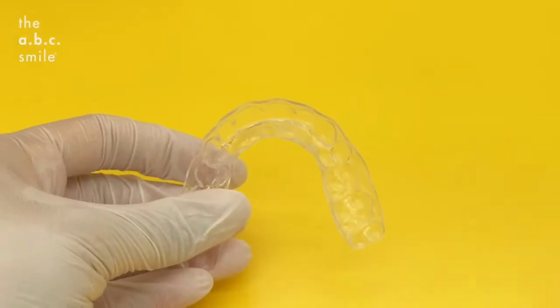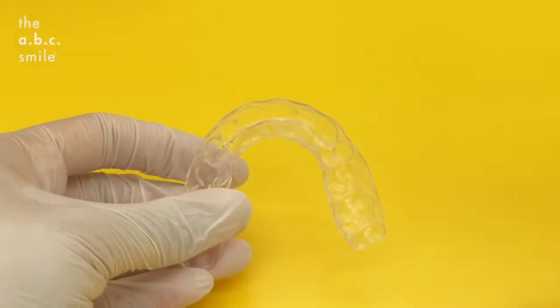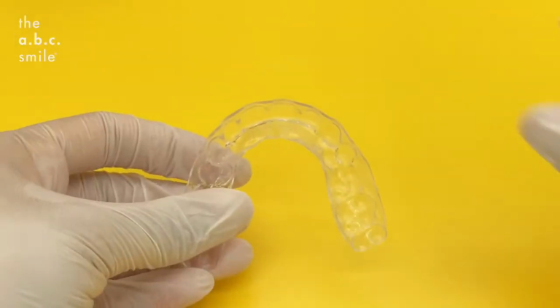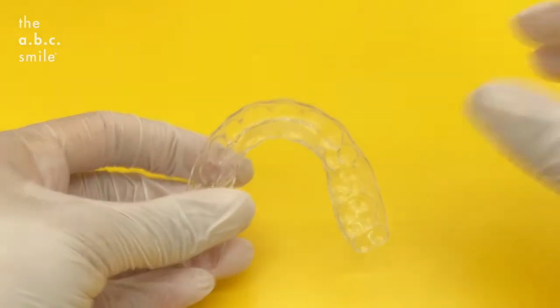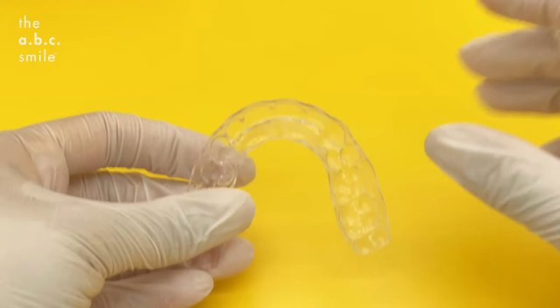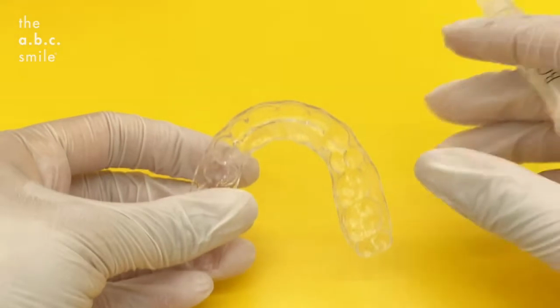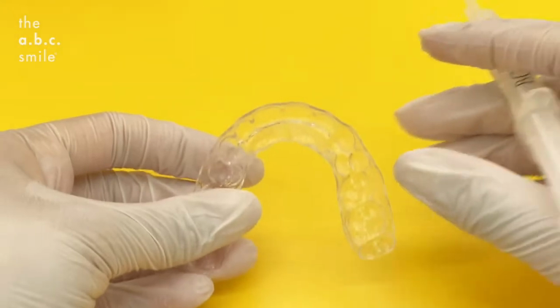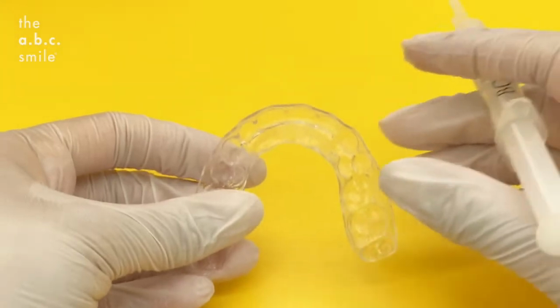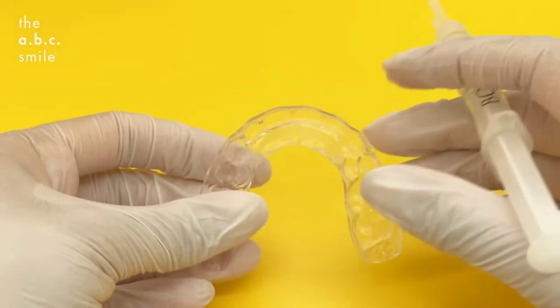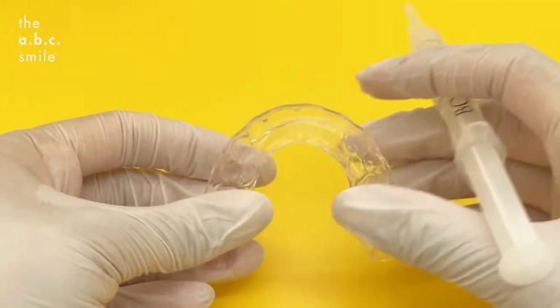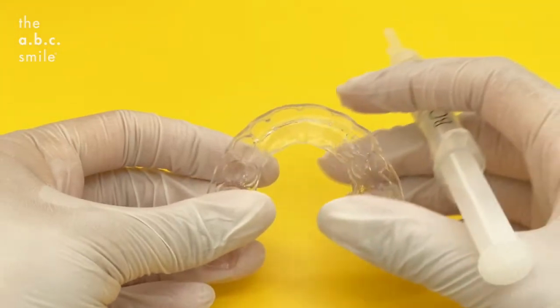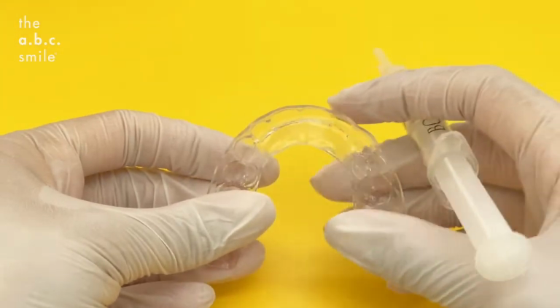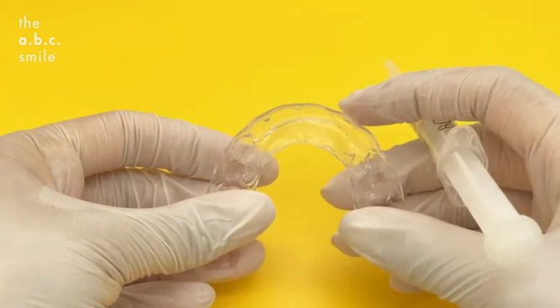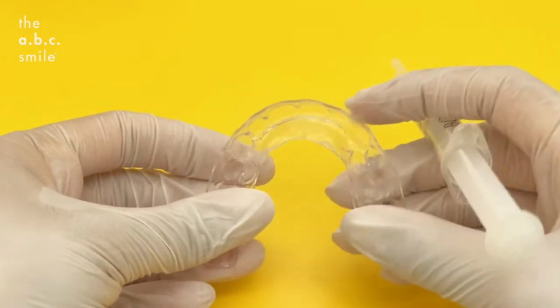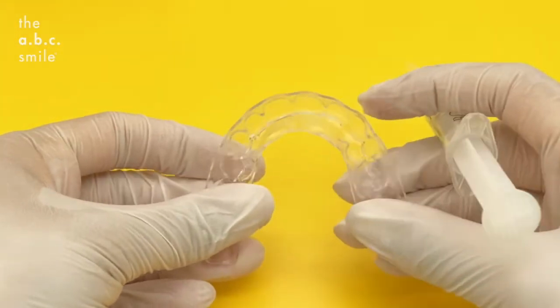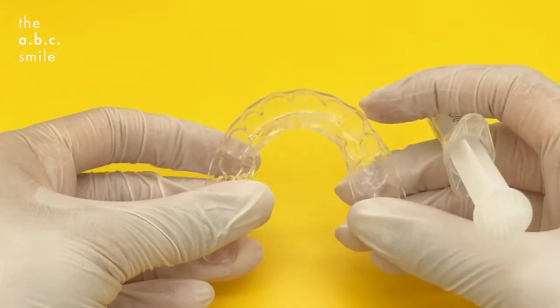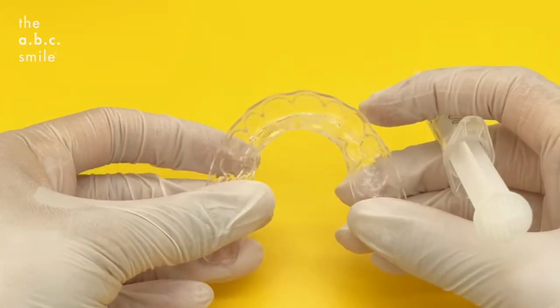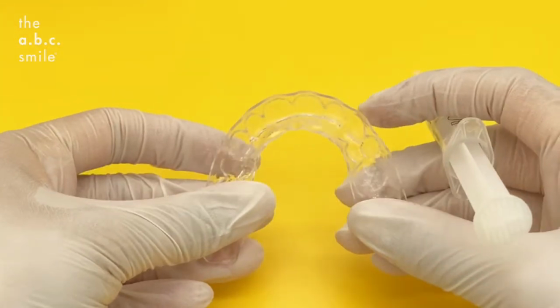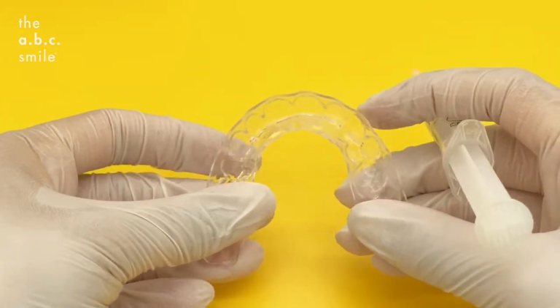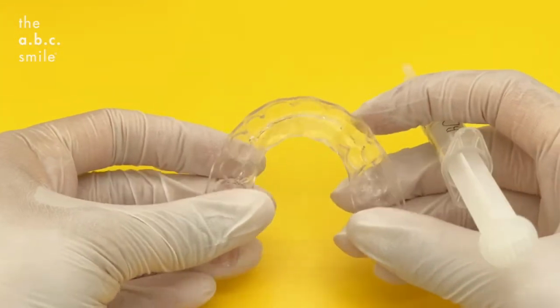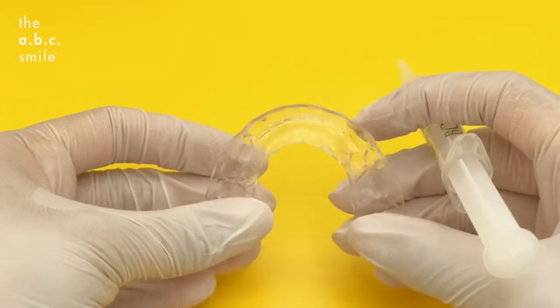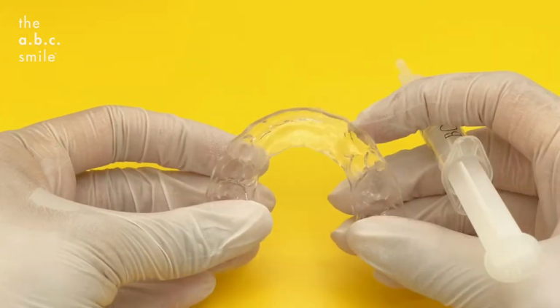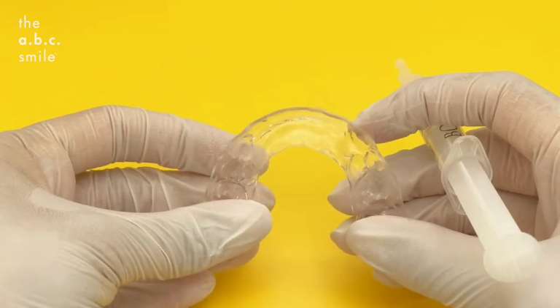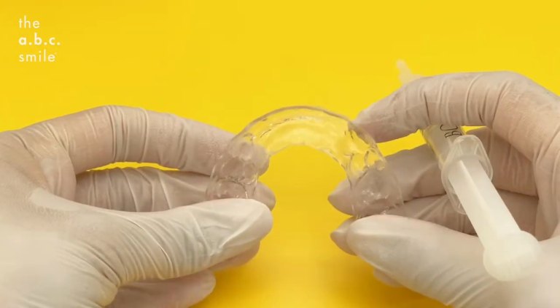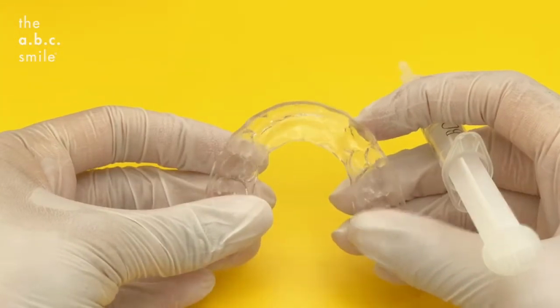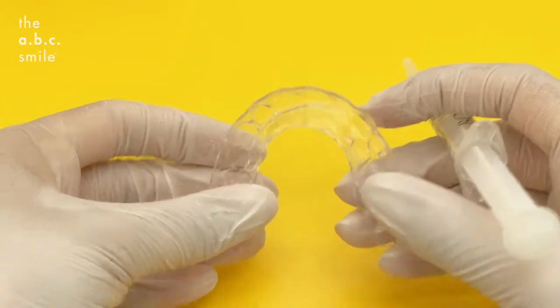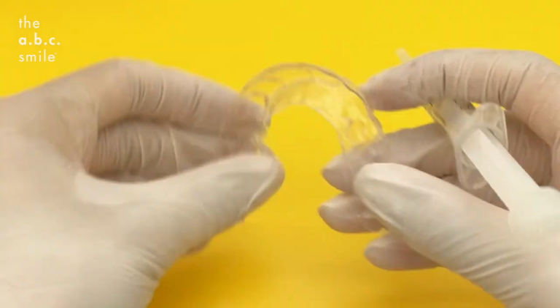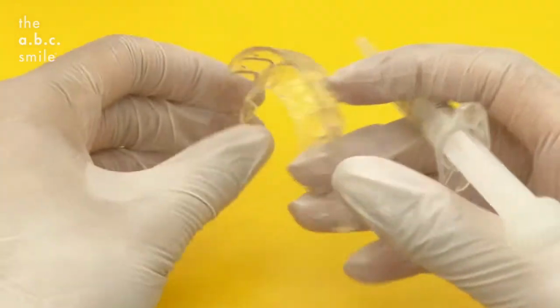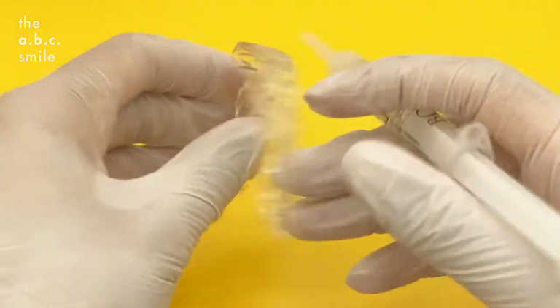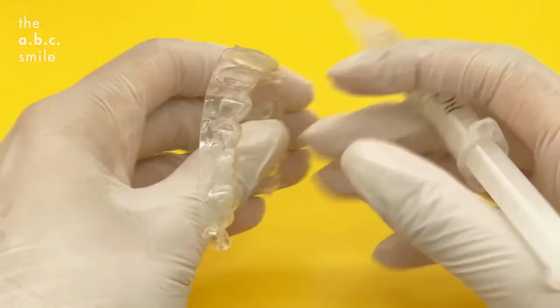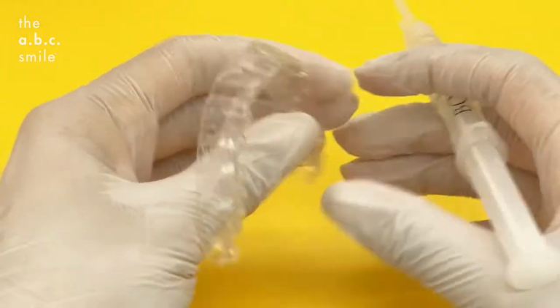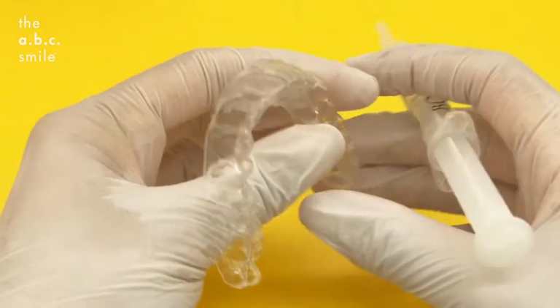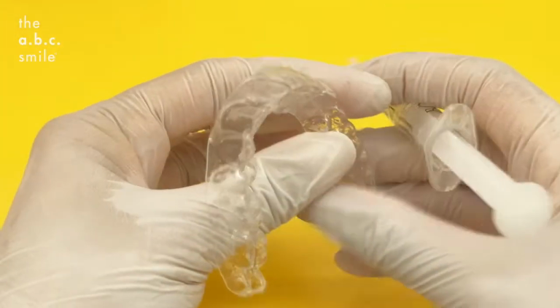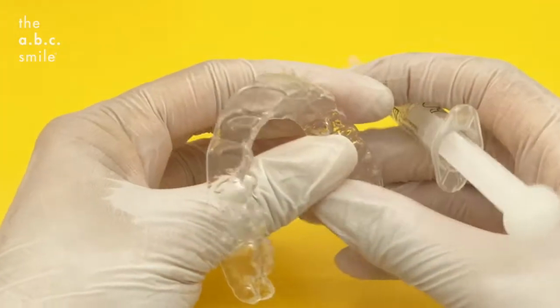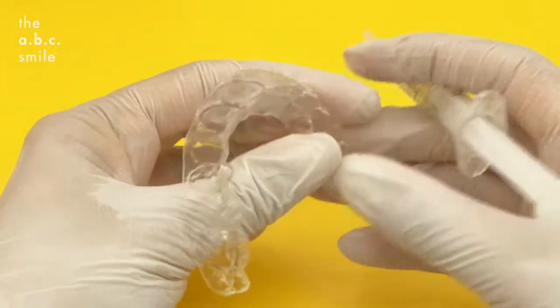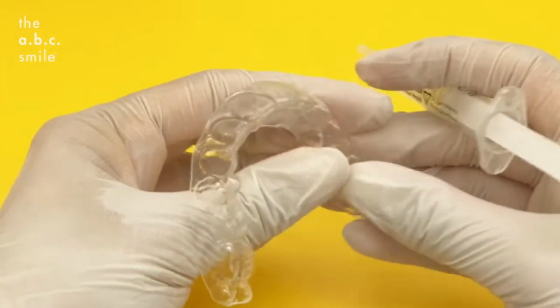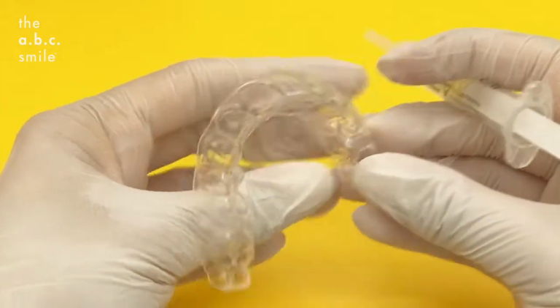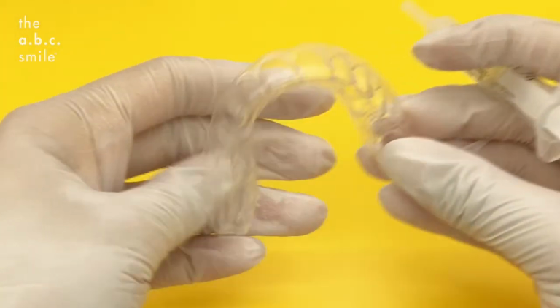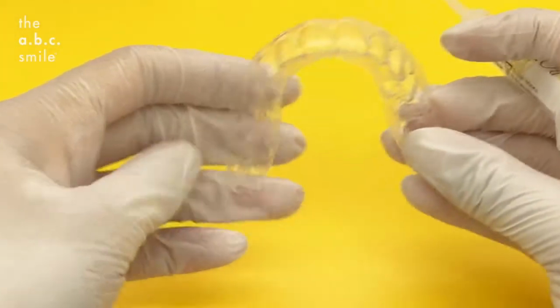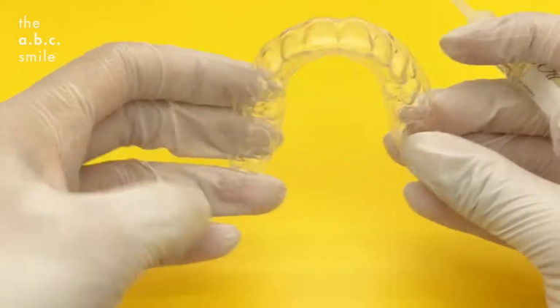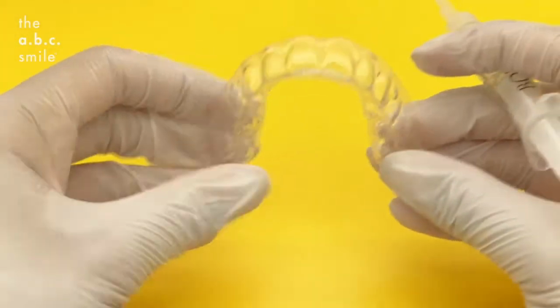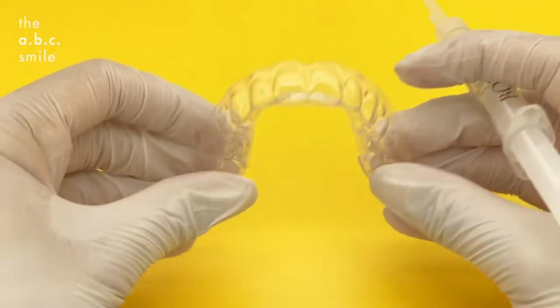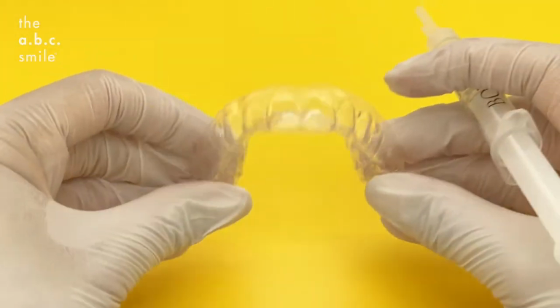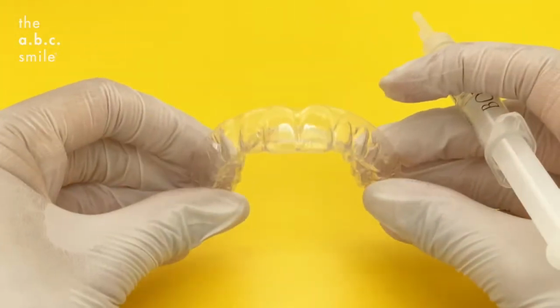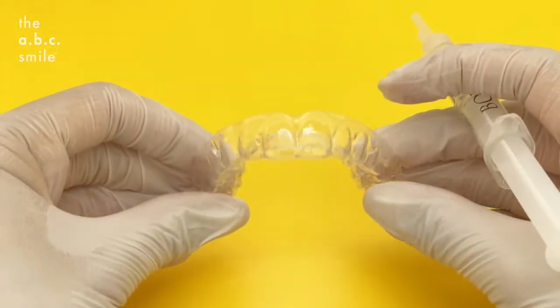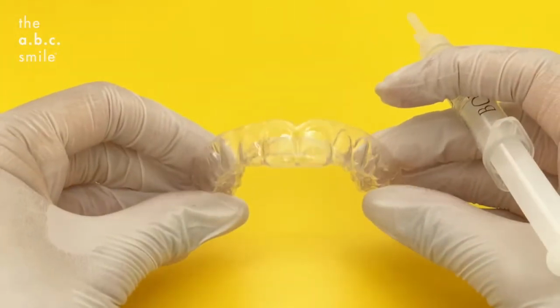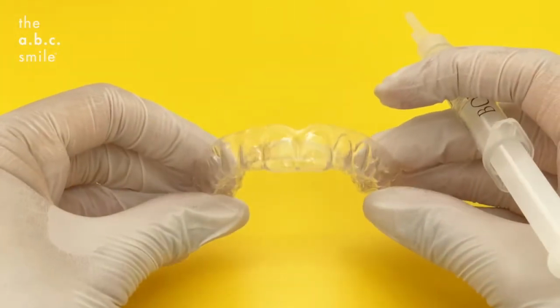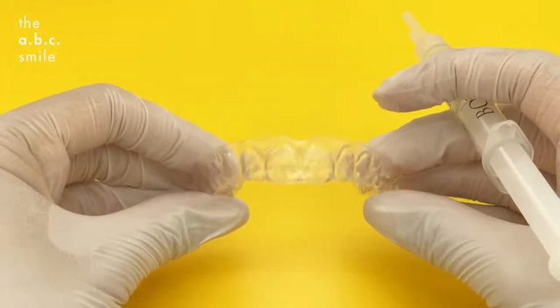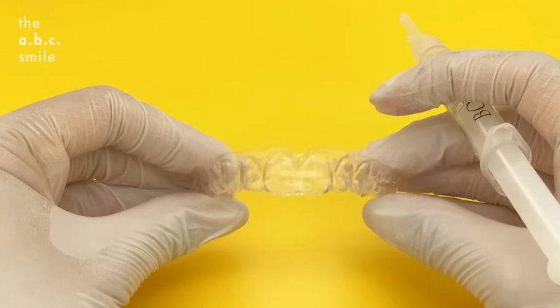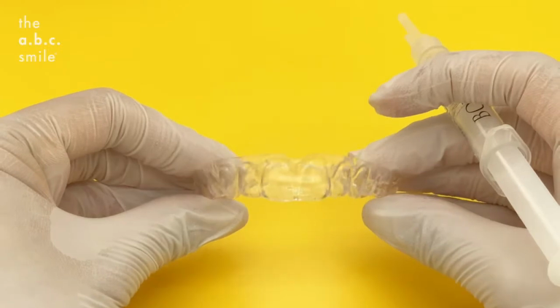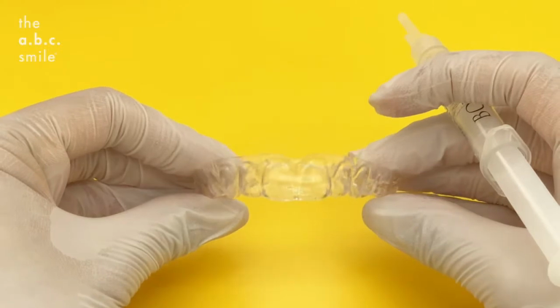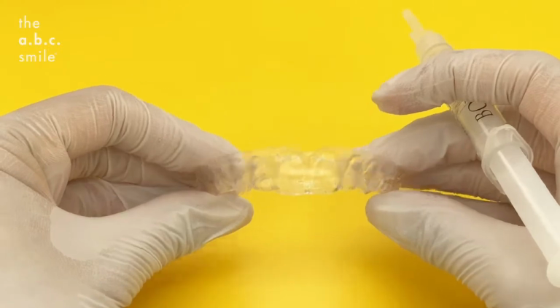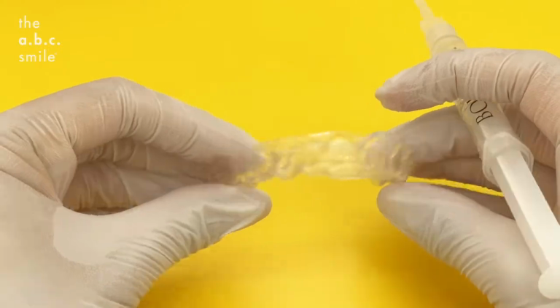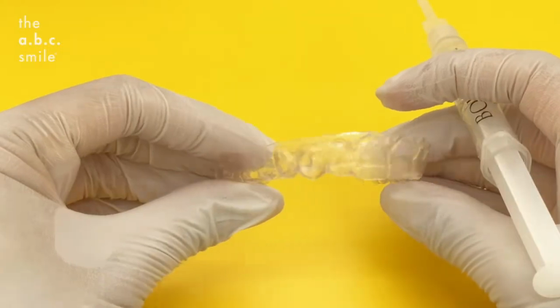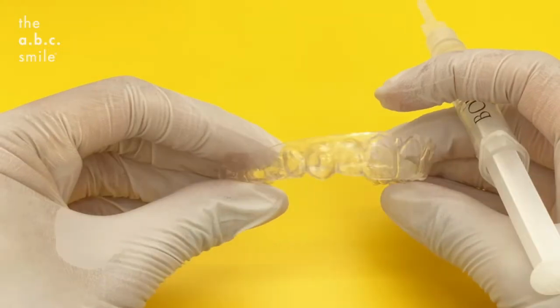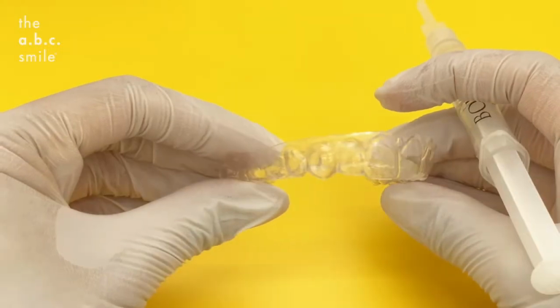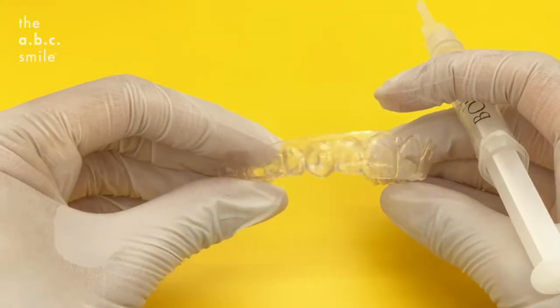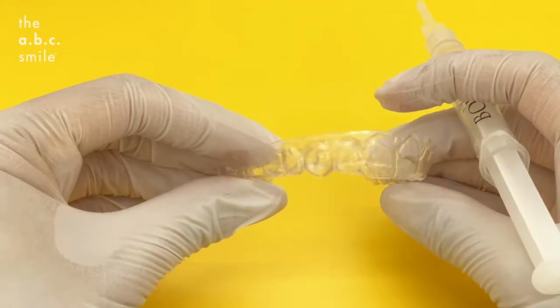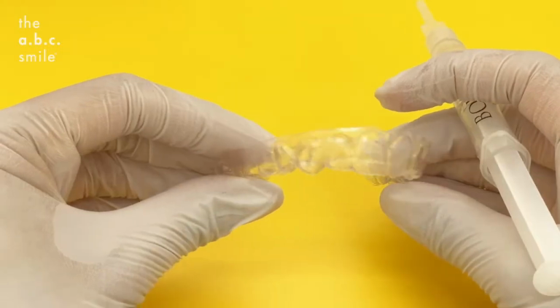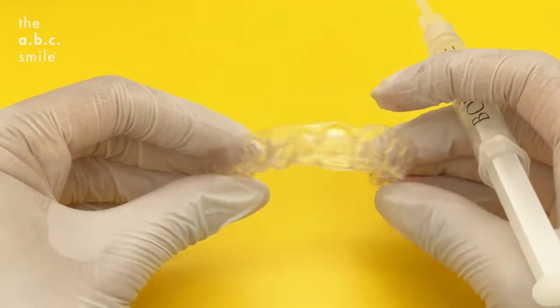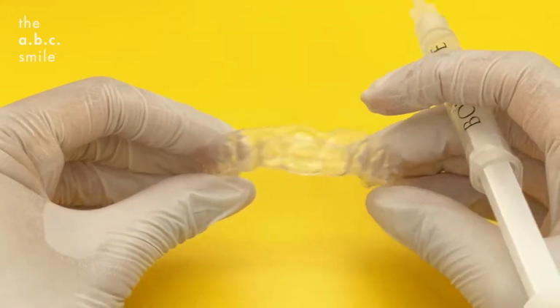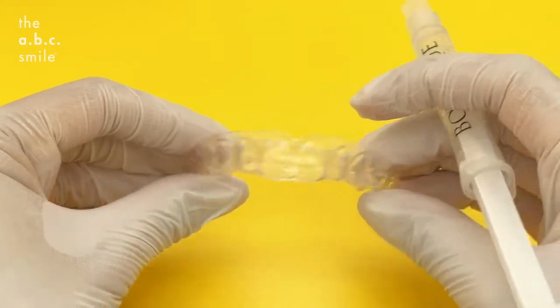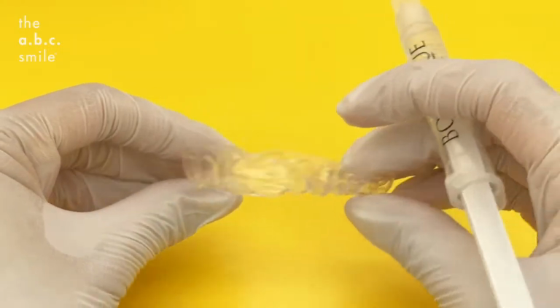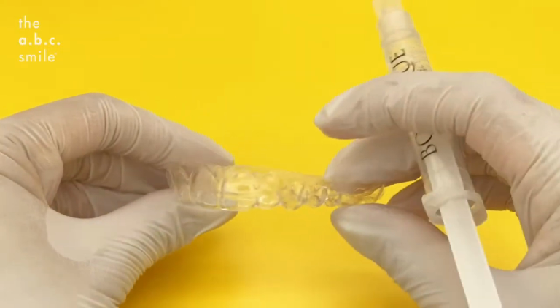This is your whitening tray, which may also be your retainer. Before your session of whitening, make sure you've brushed your teeth. Have a quick check to make sure your trays are also dry.